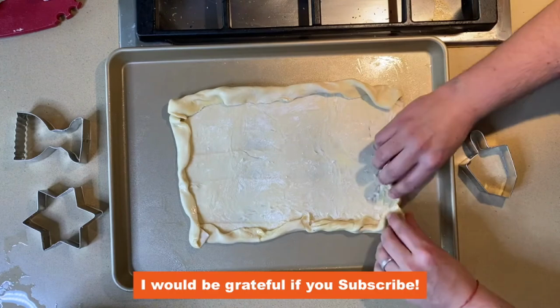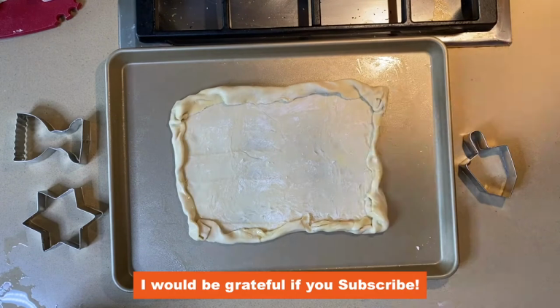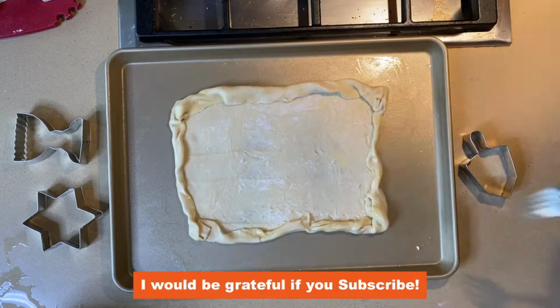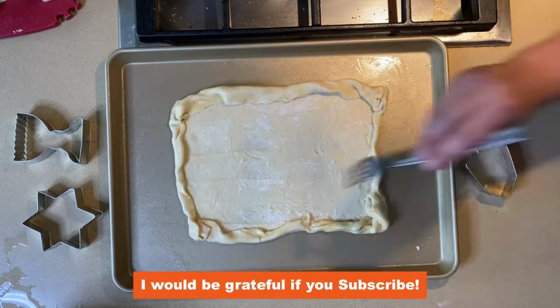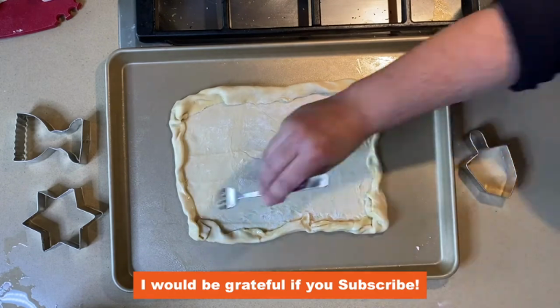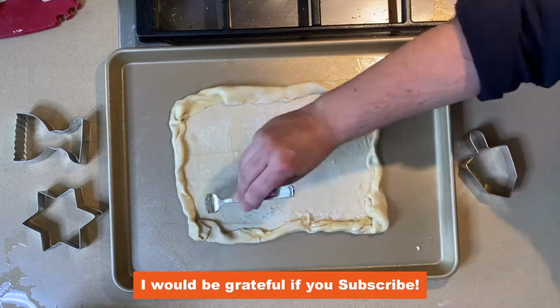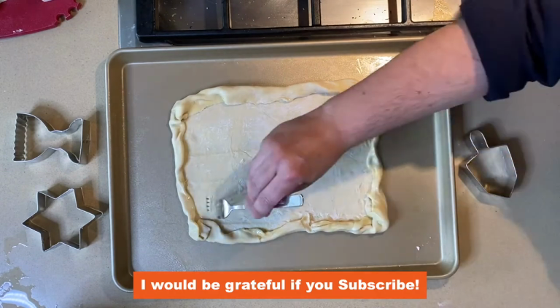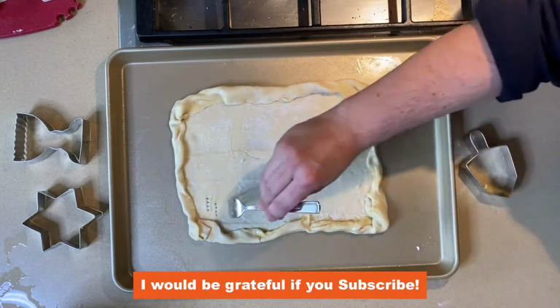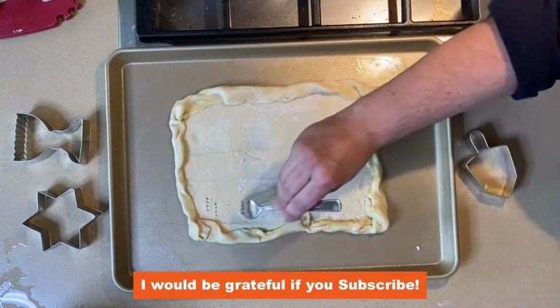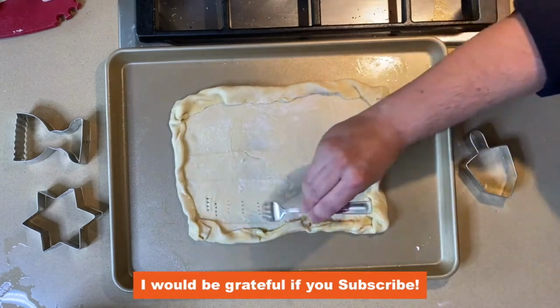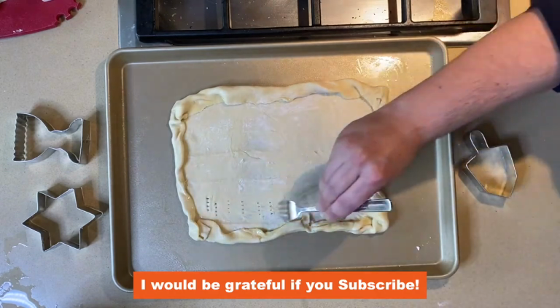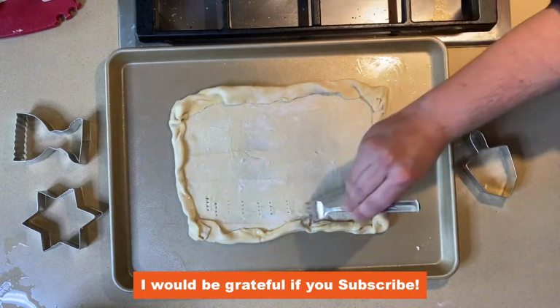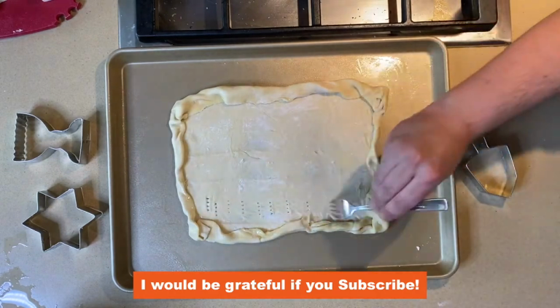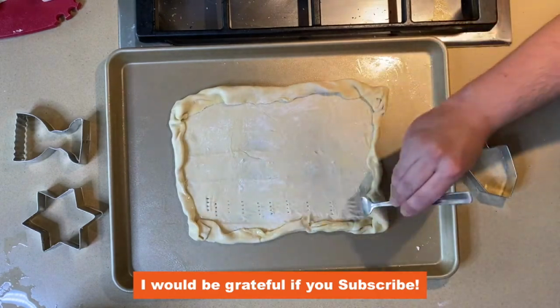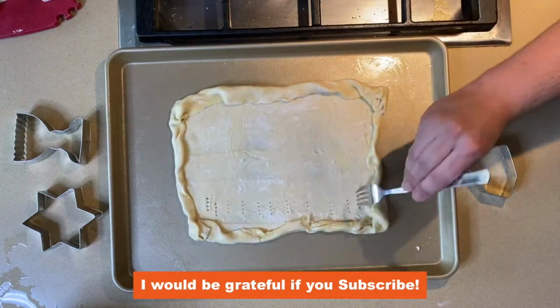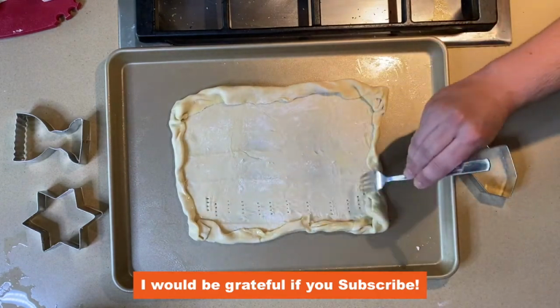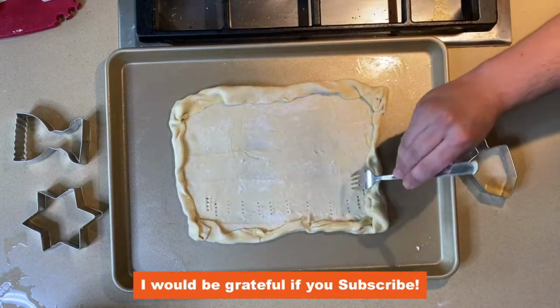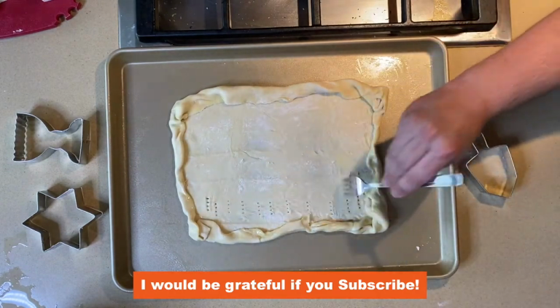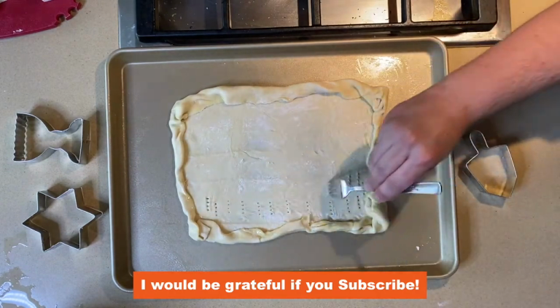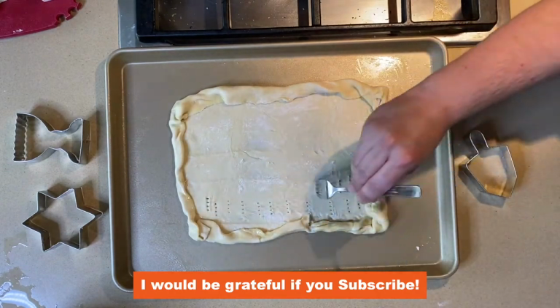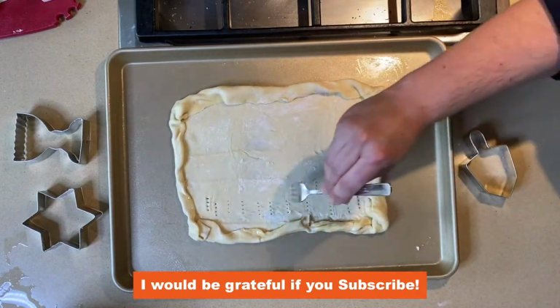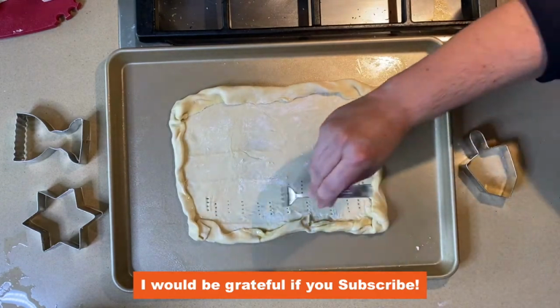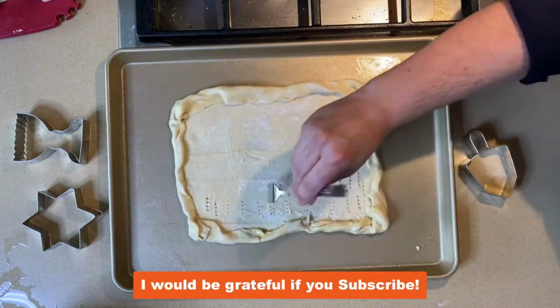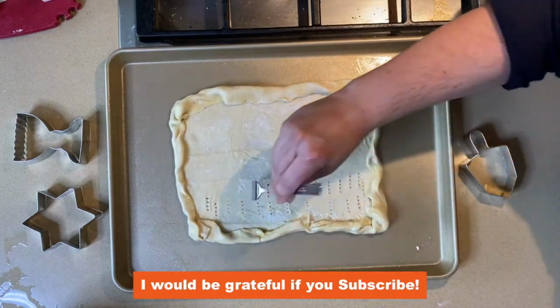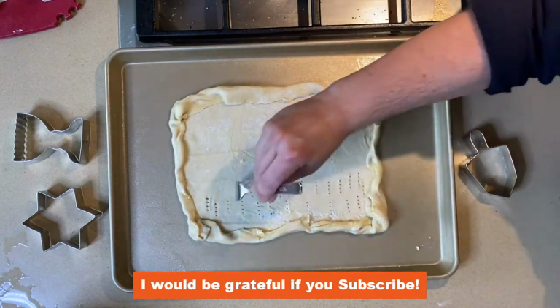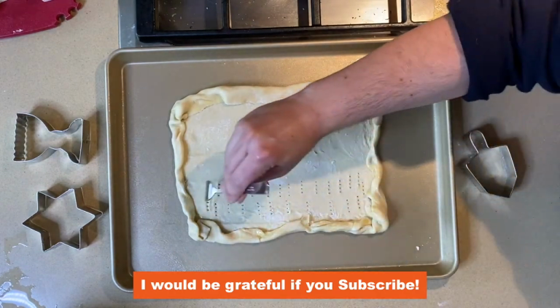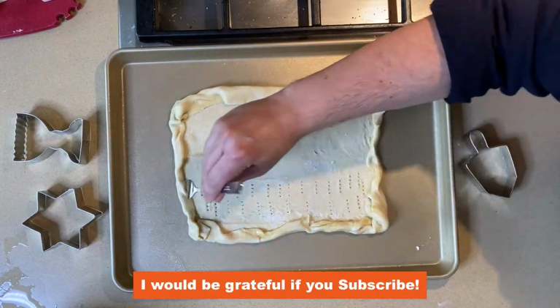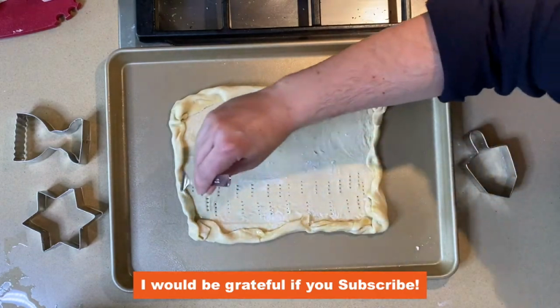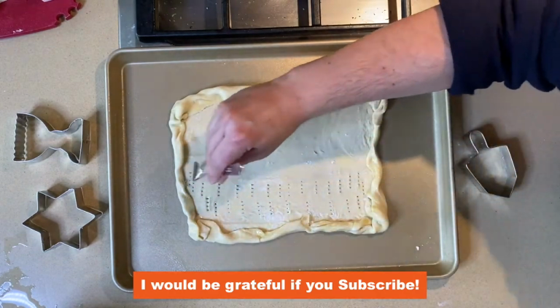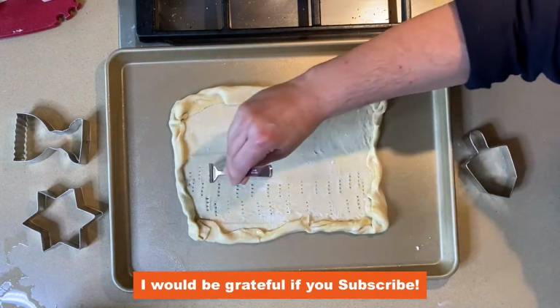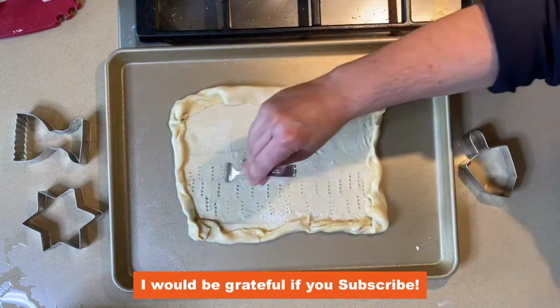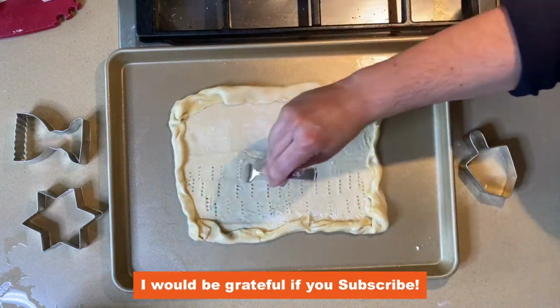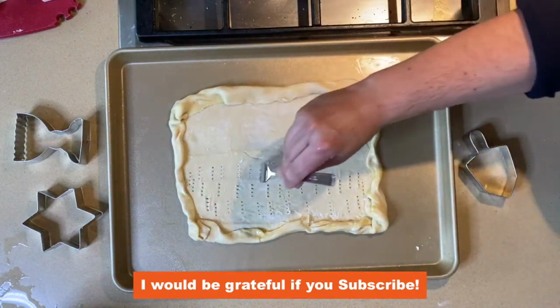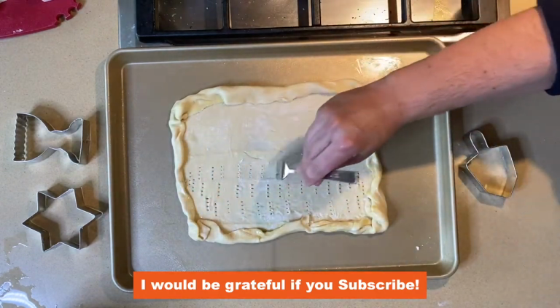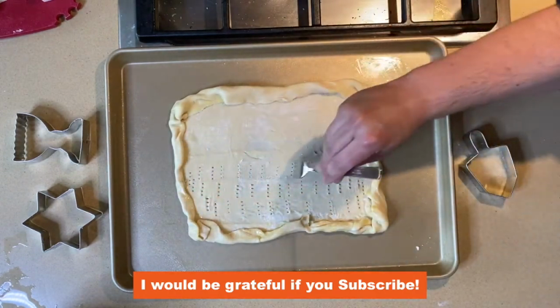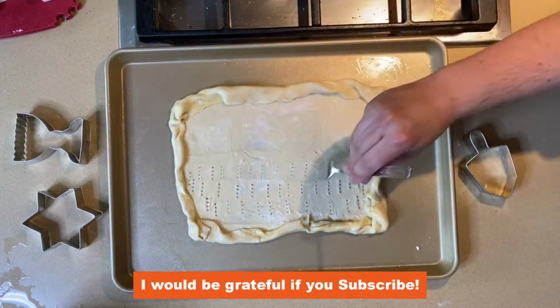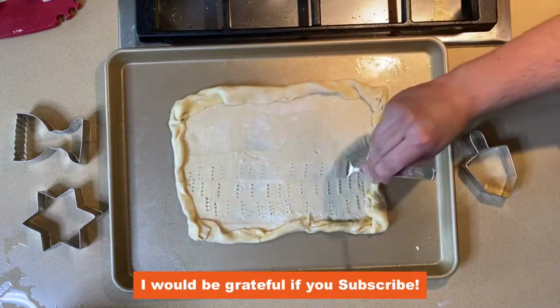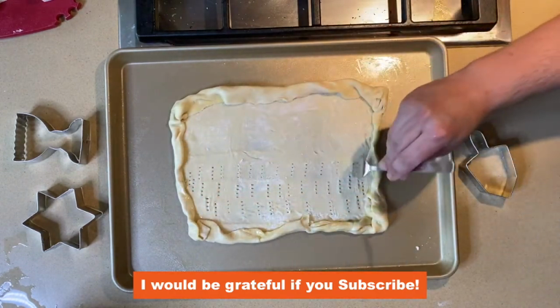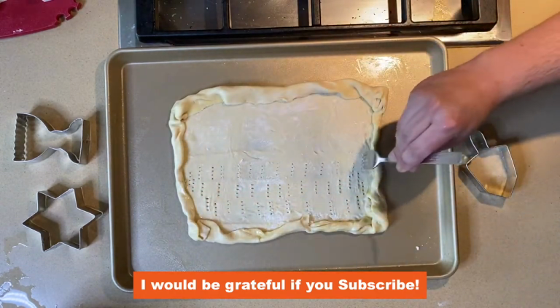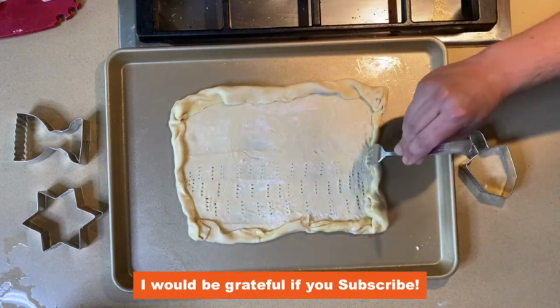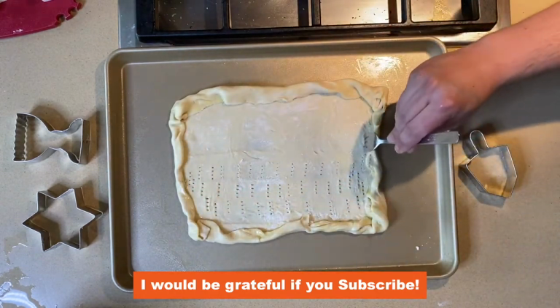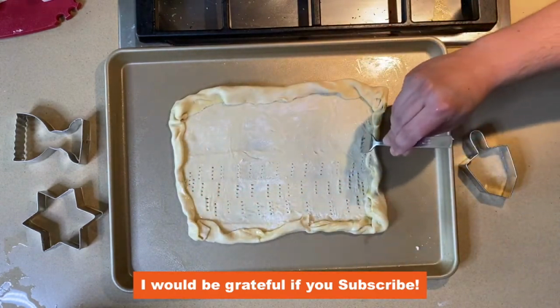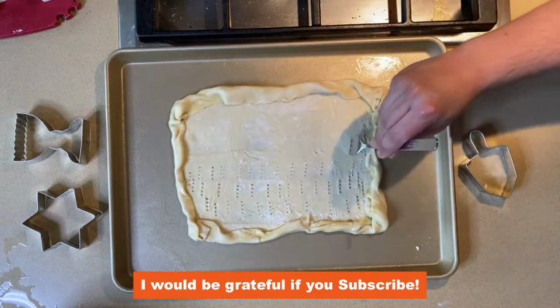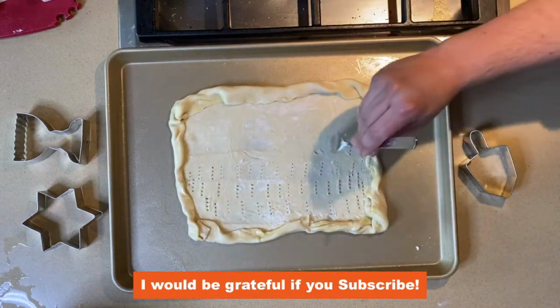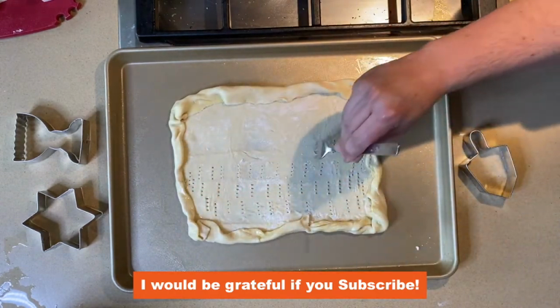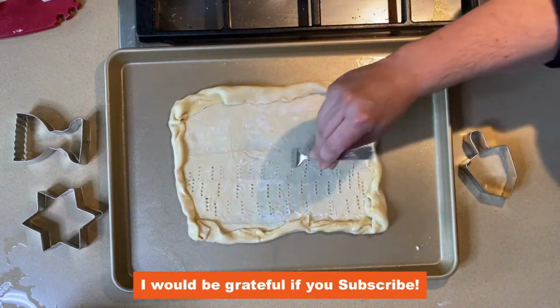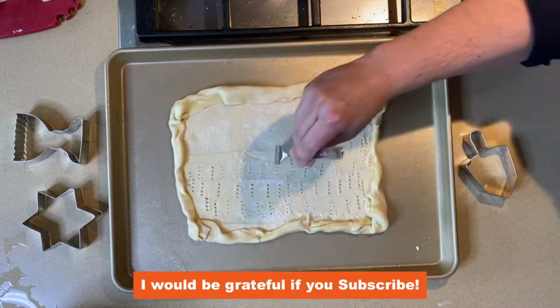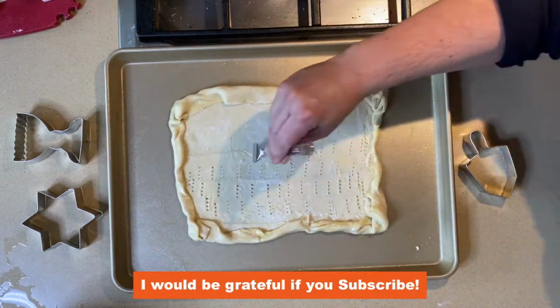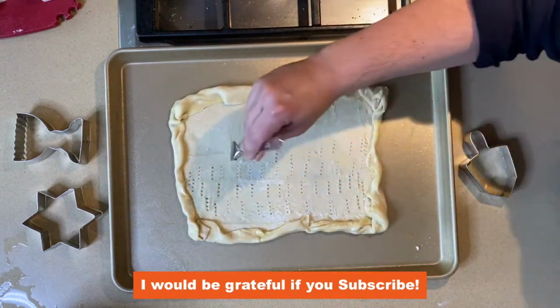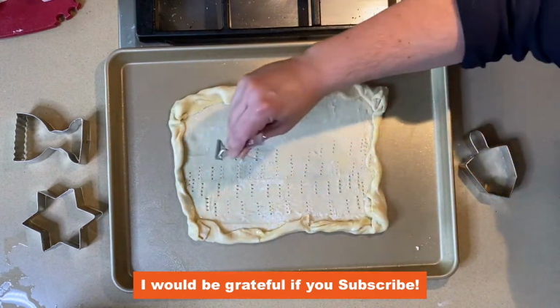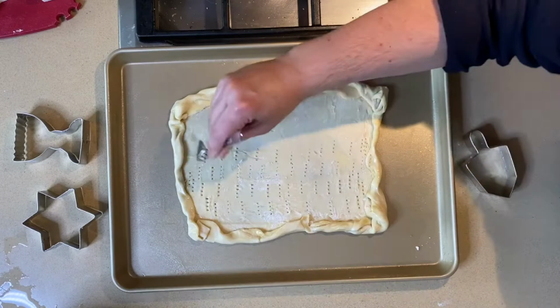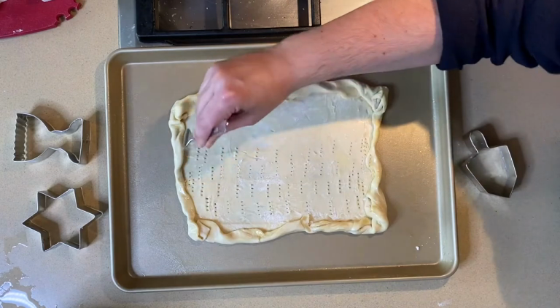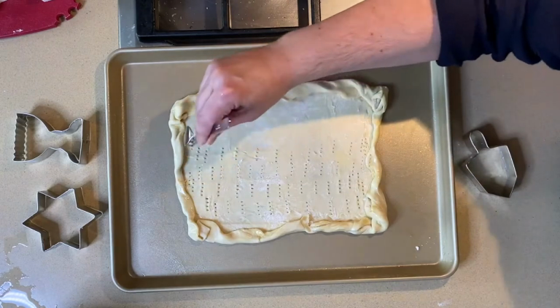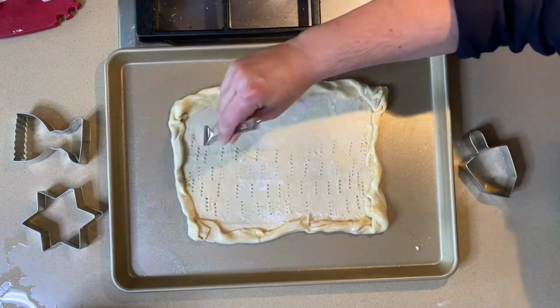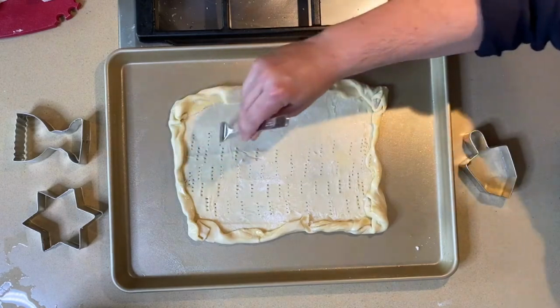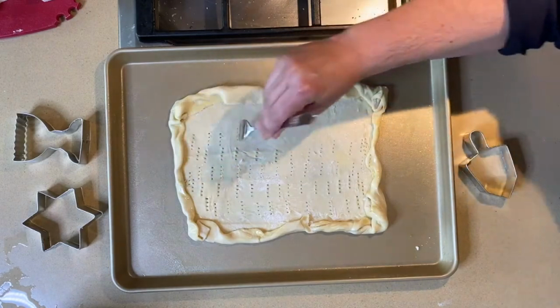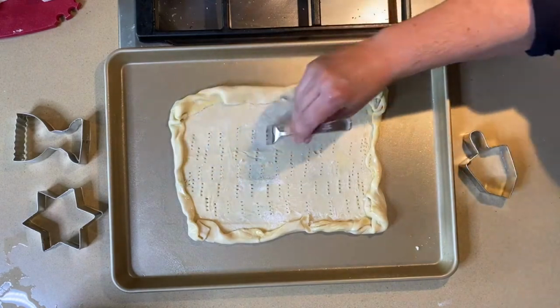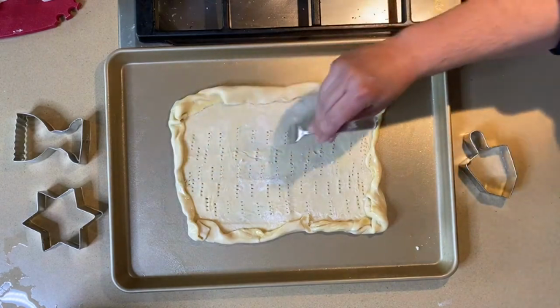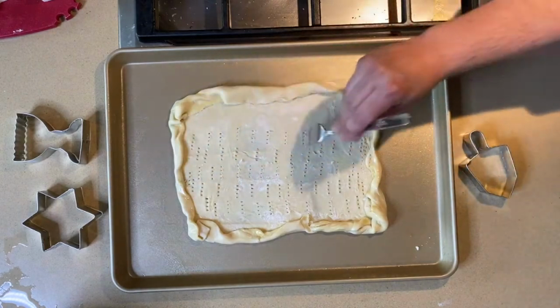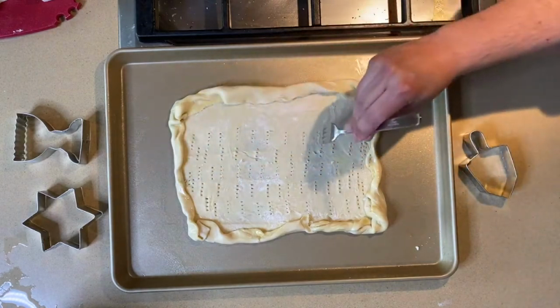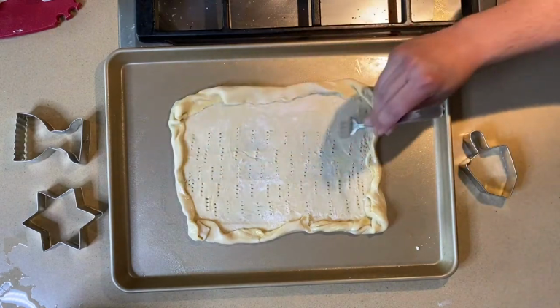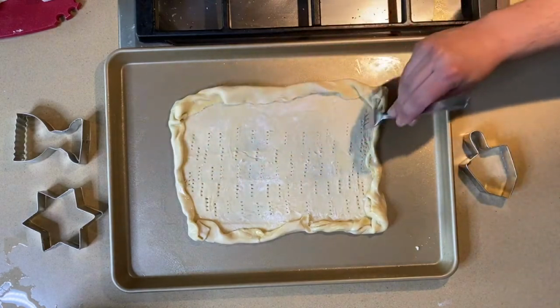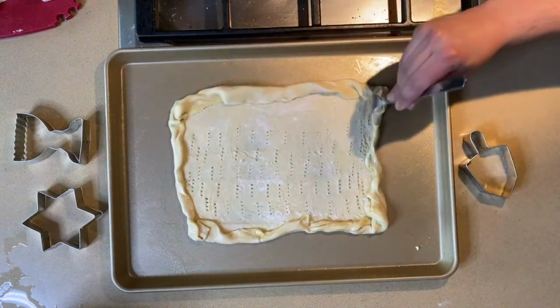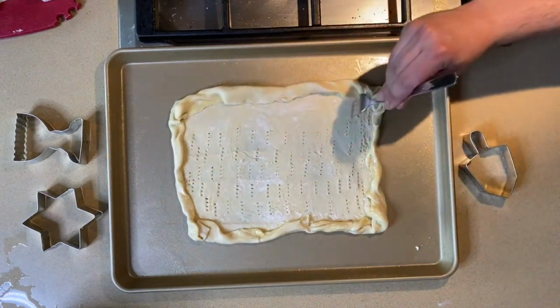Crimp the edges one inch and then use a fork to poke holes in the center so the middle does not puff up.